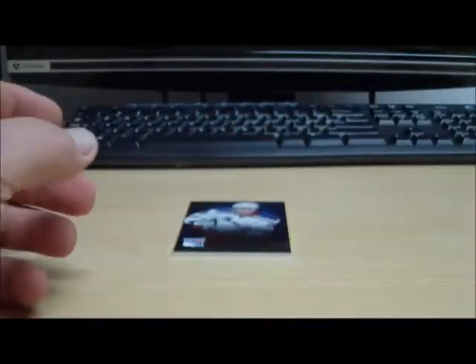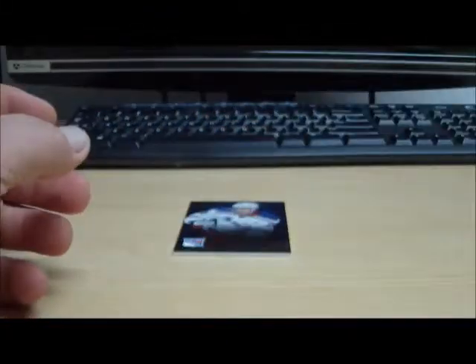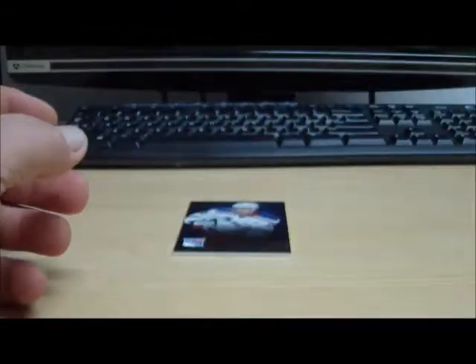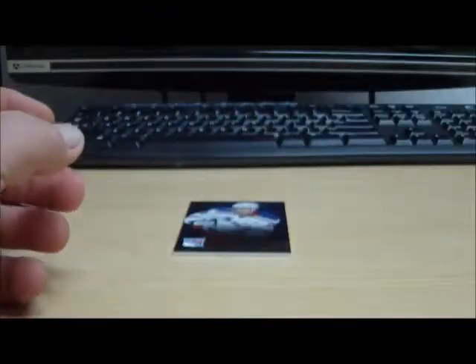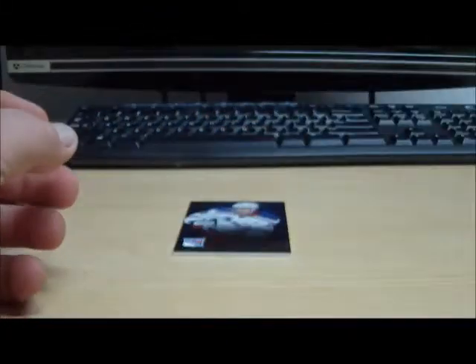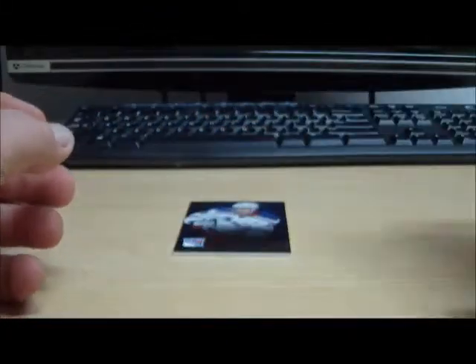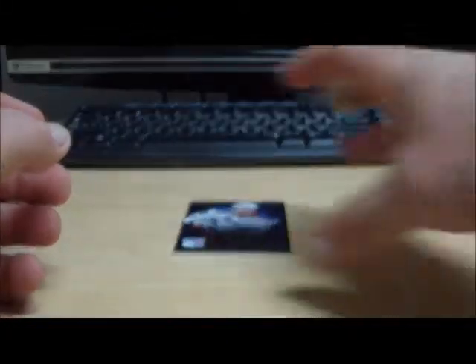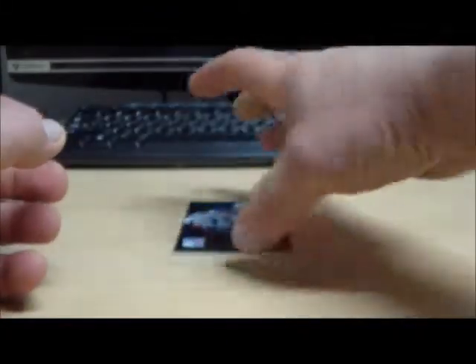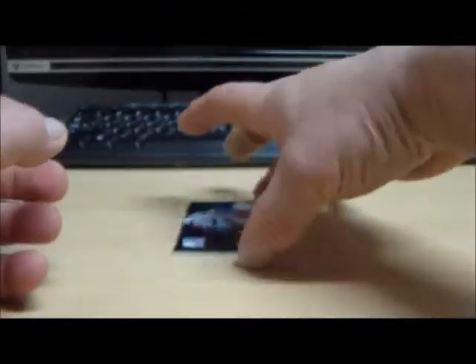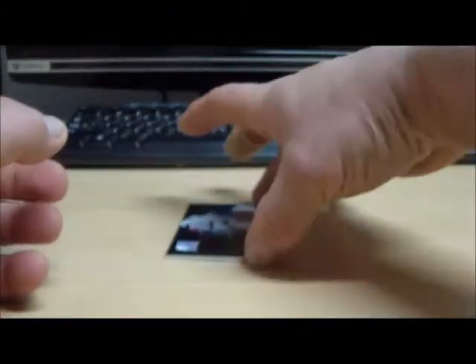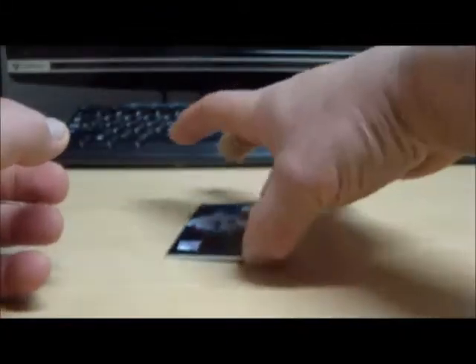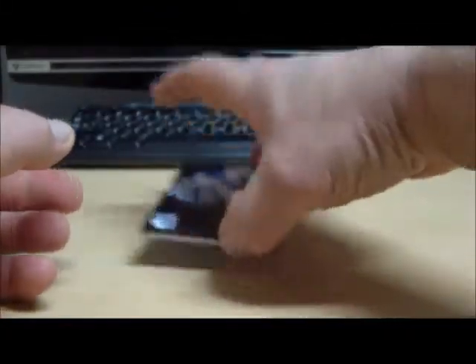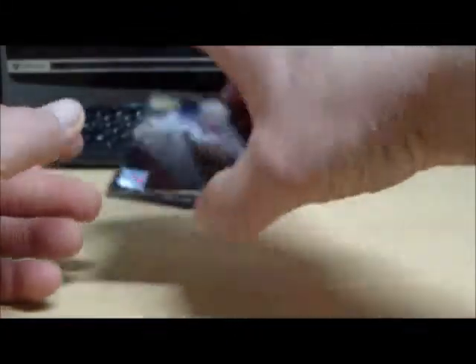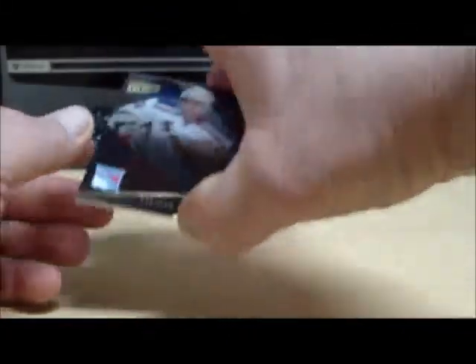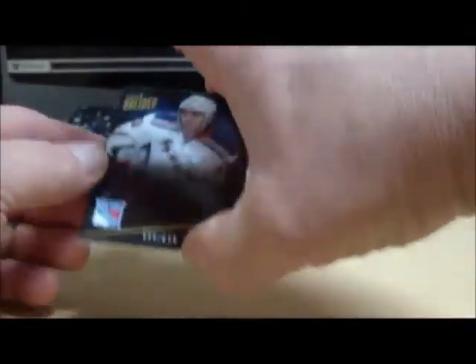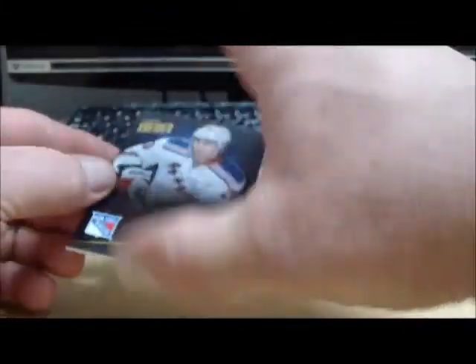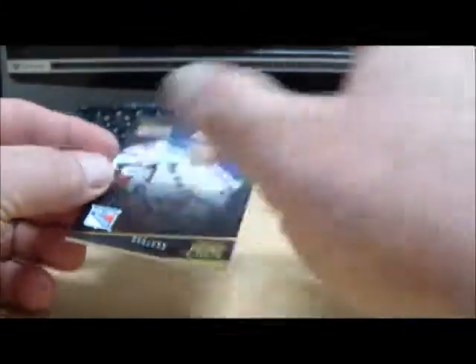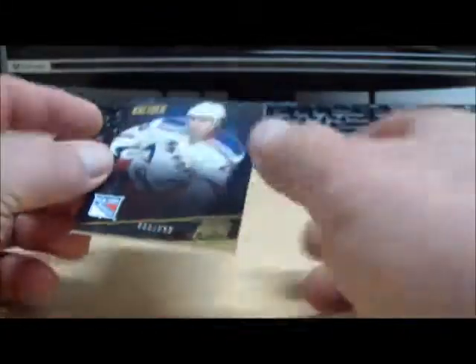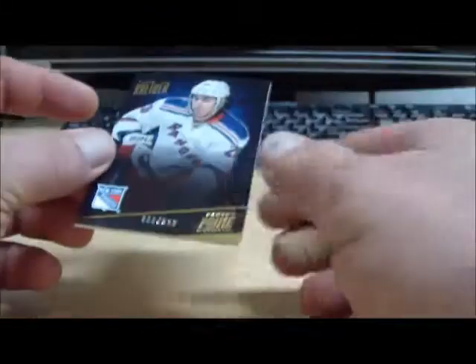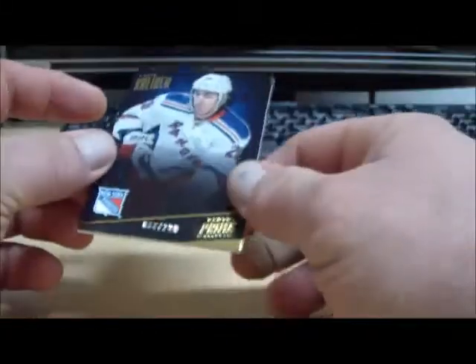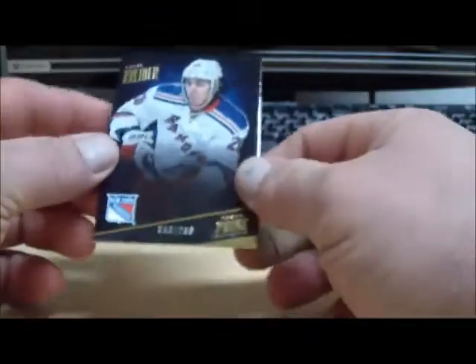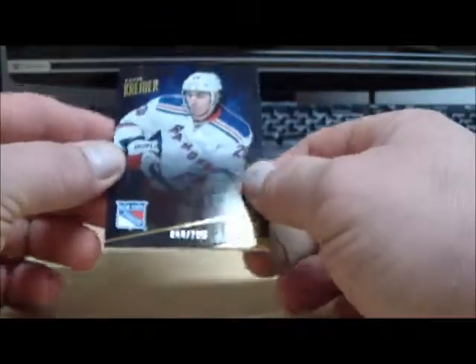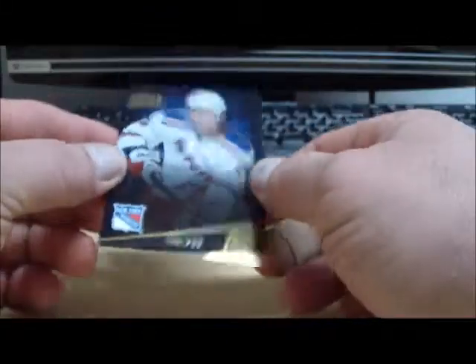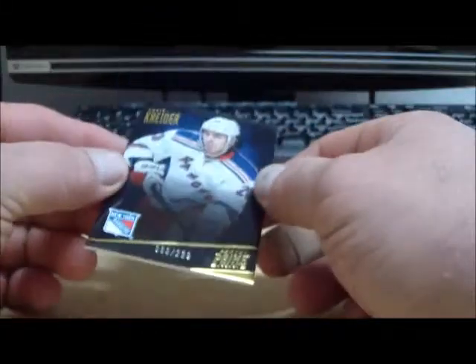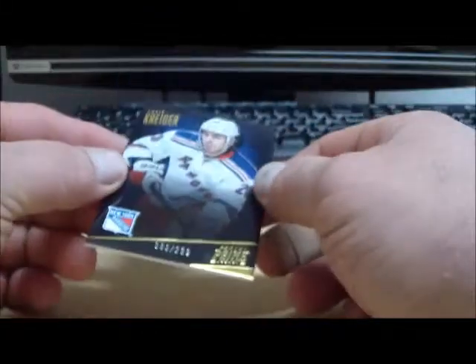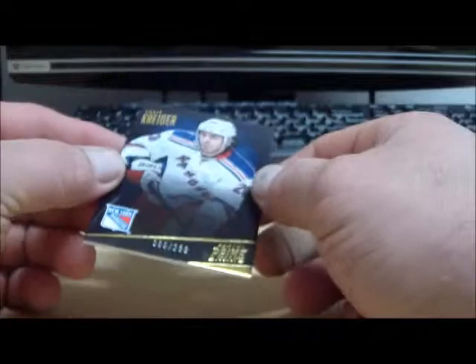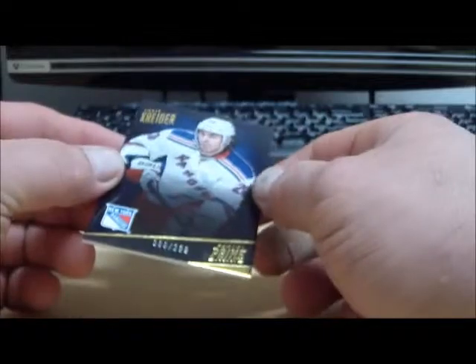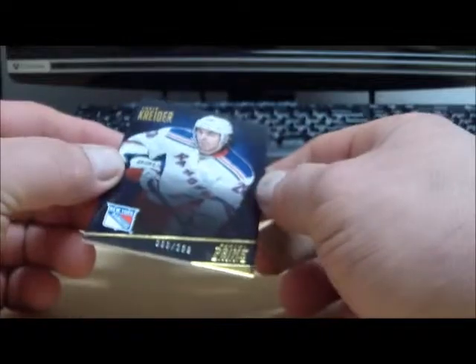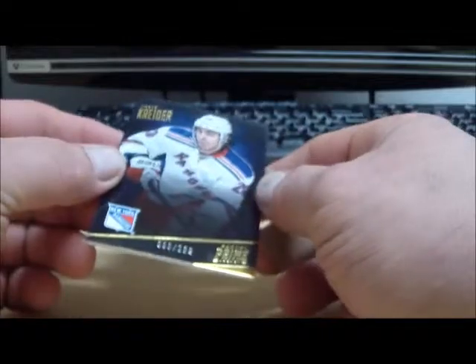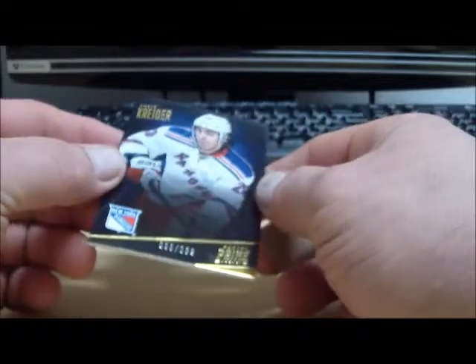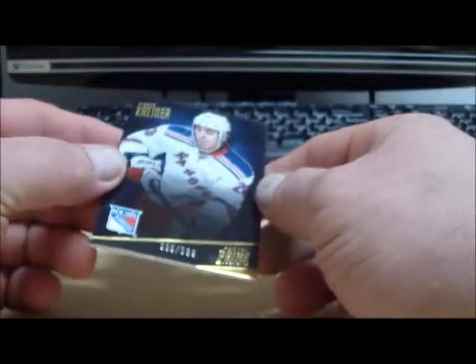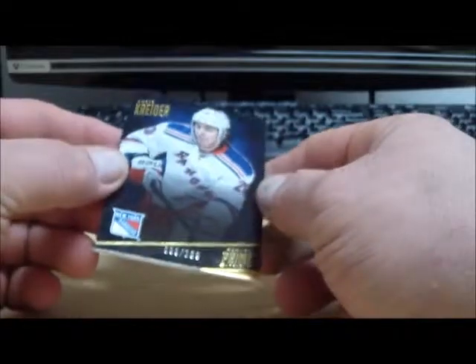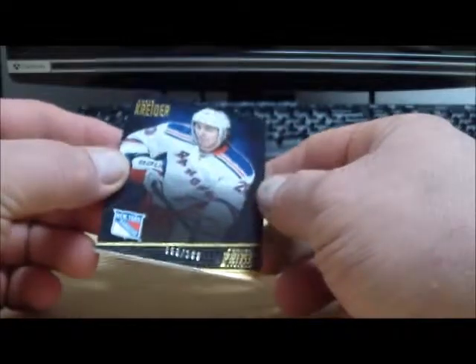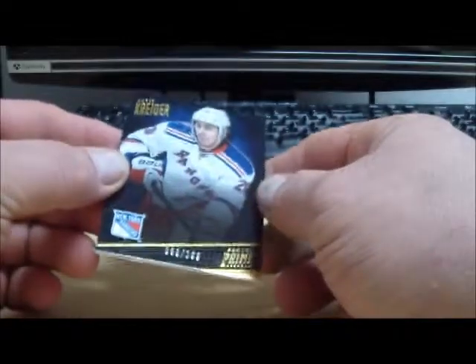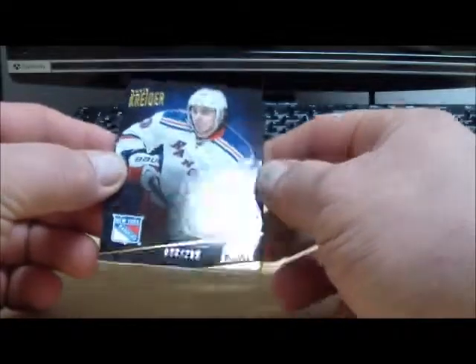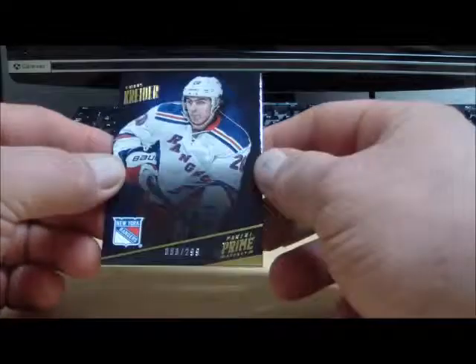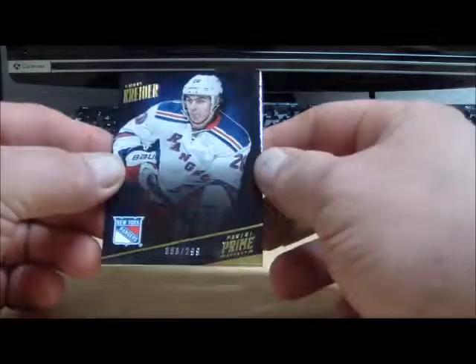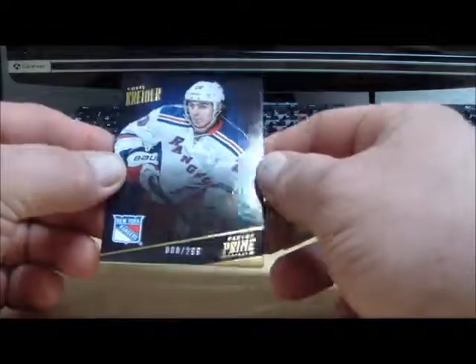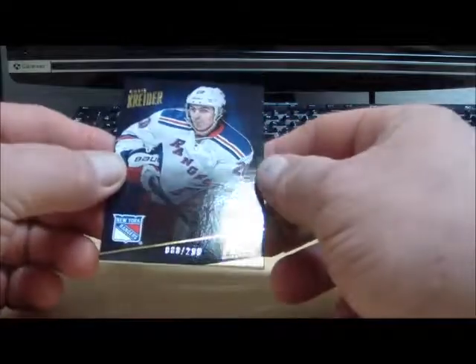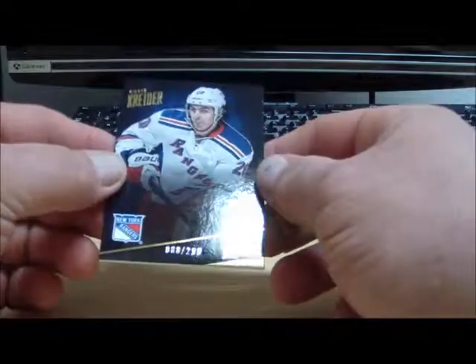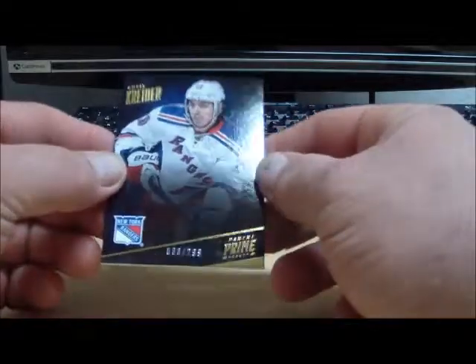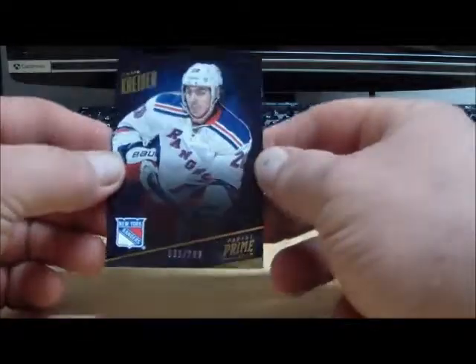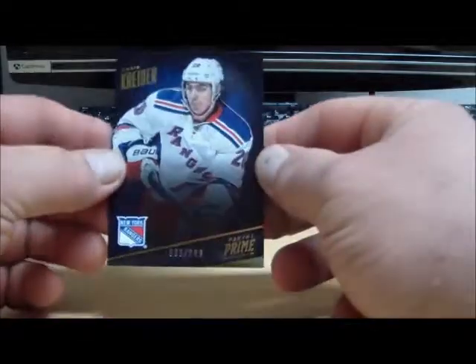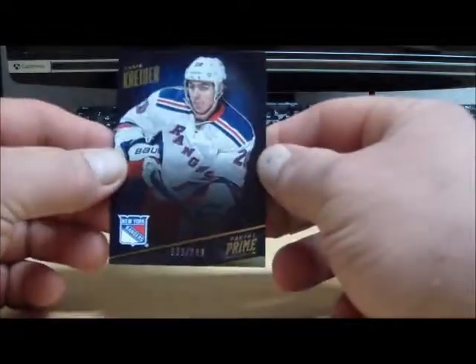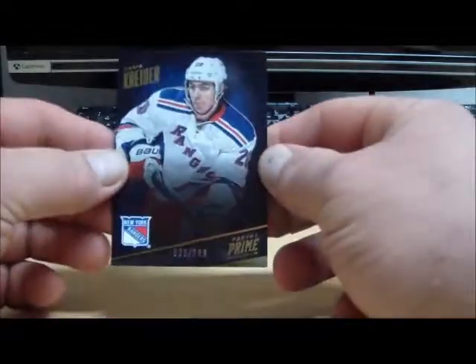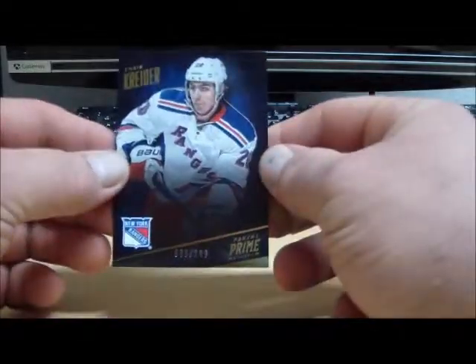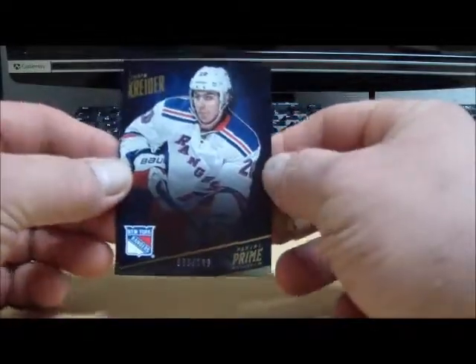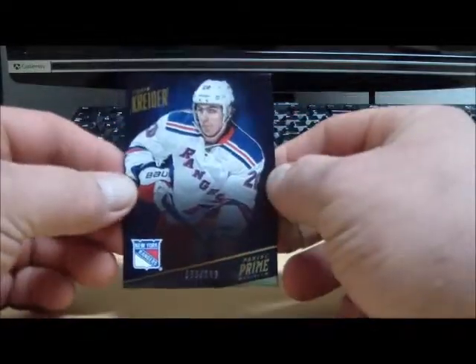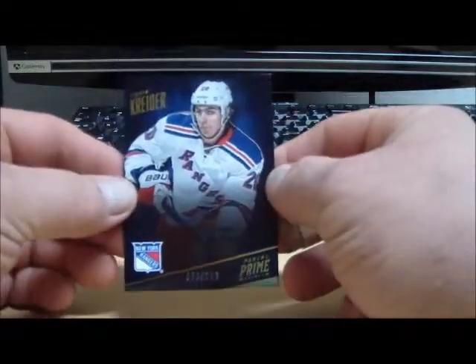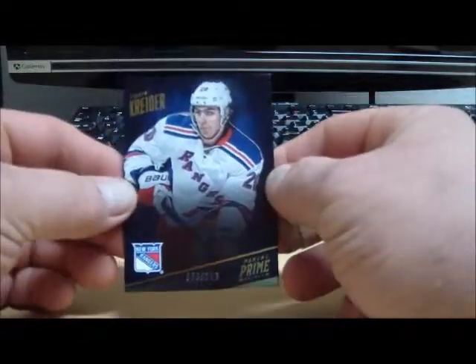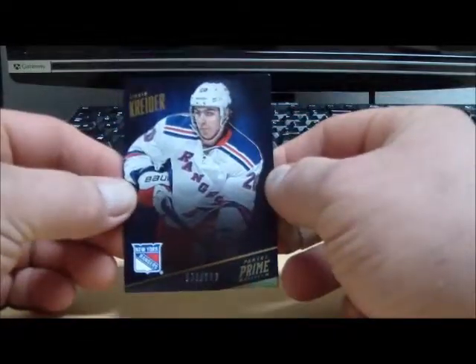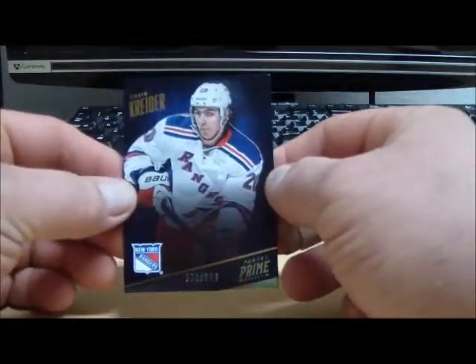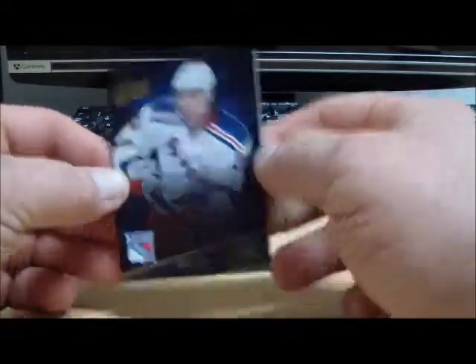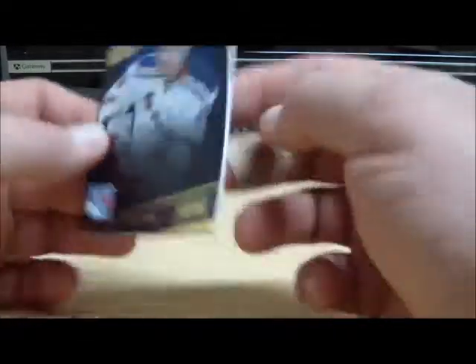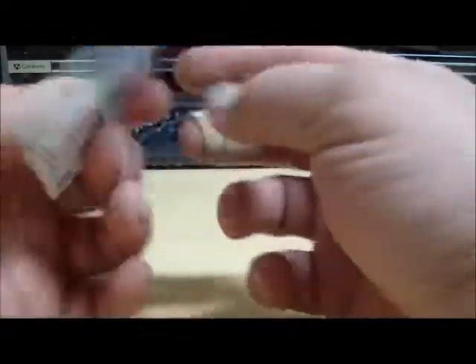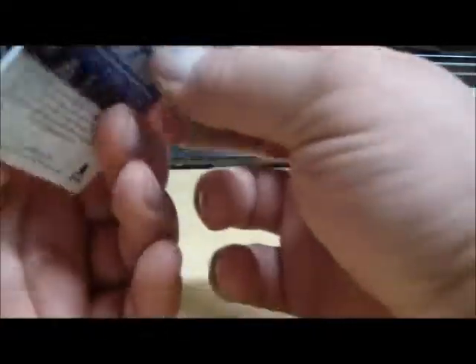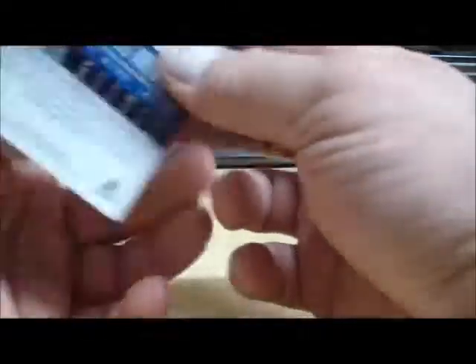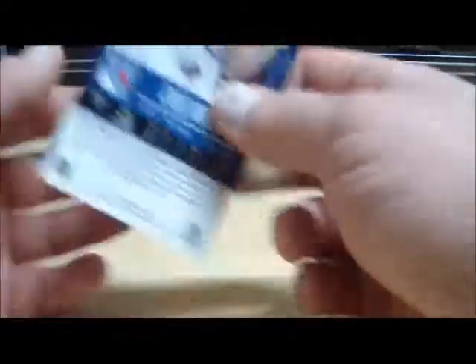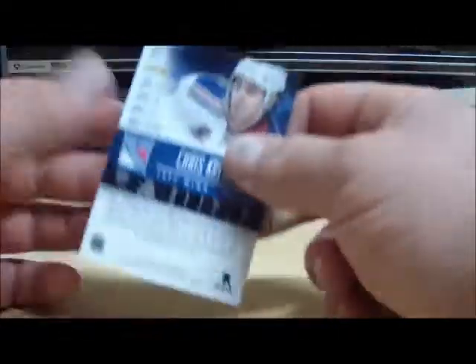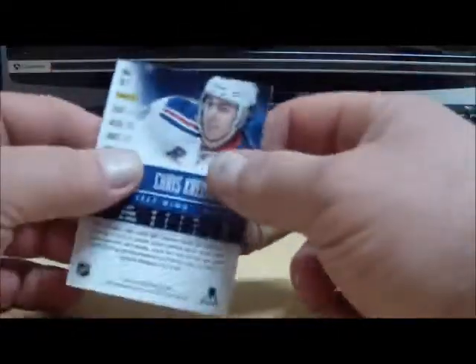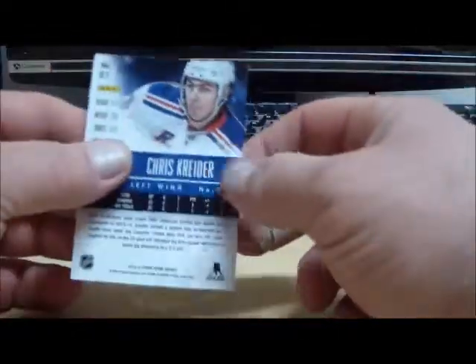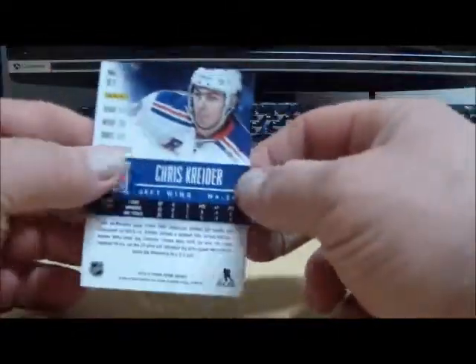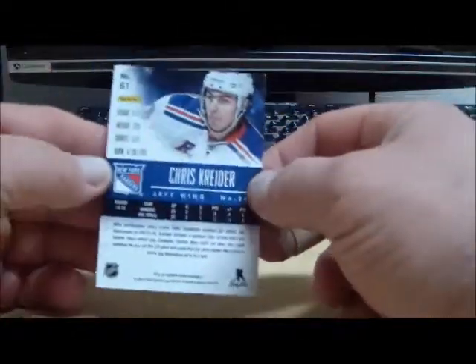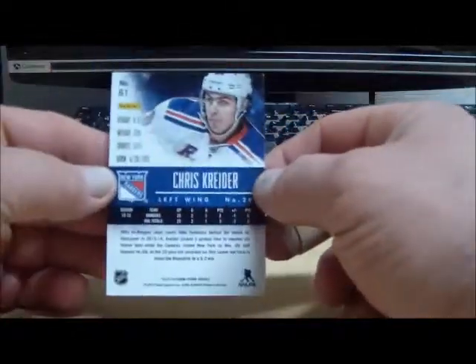And our last and final card for you Reno is a base card — Chris Kreider, number 299, from the New York Rangers.